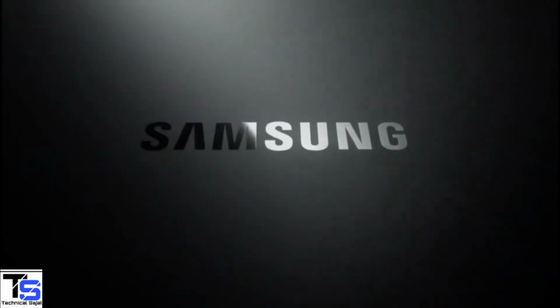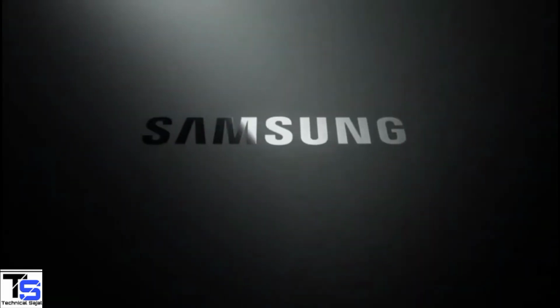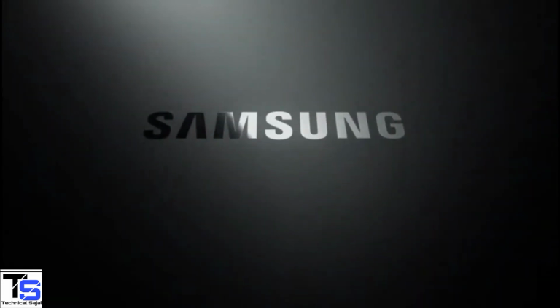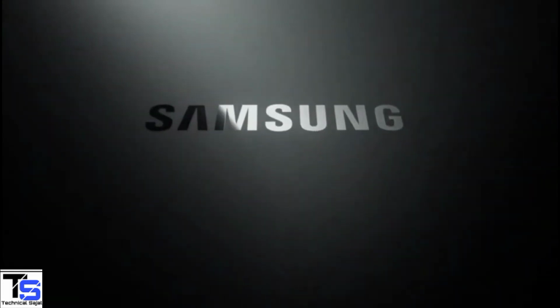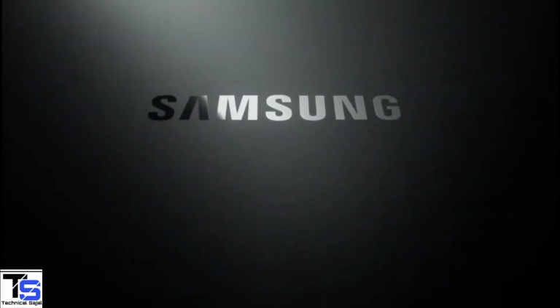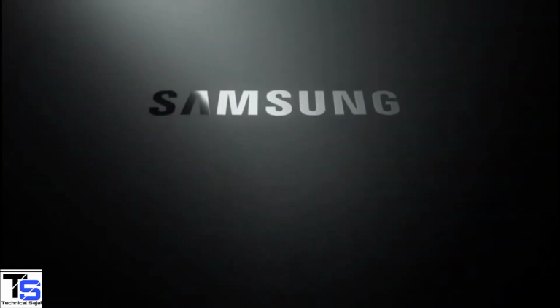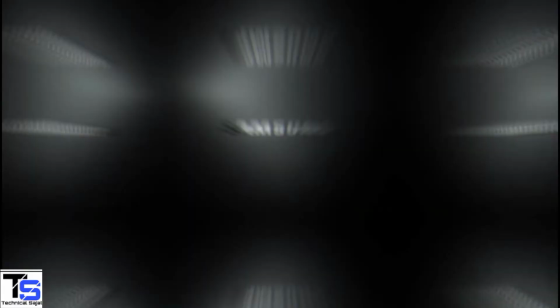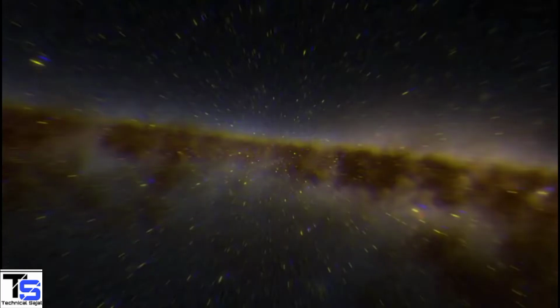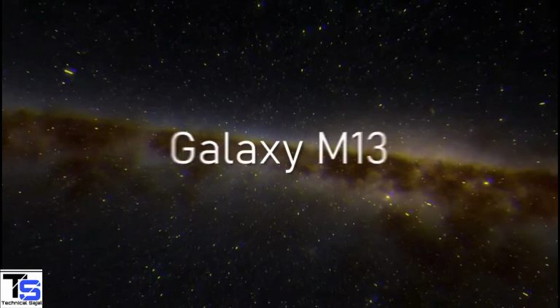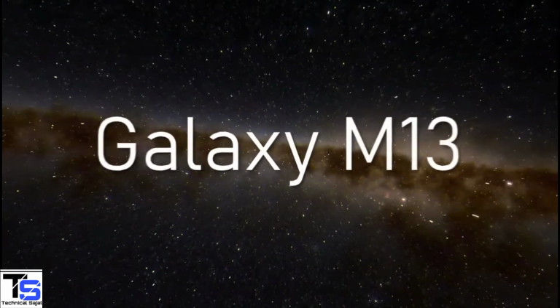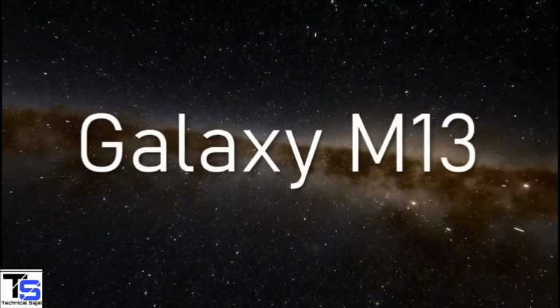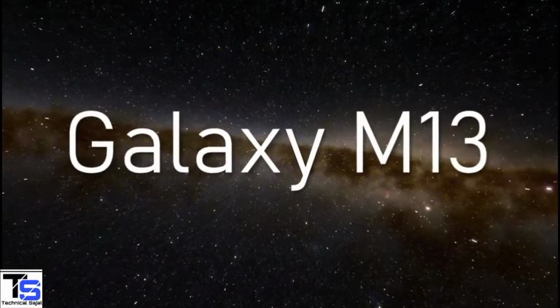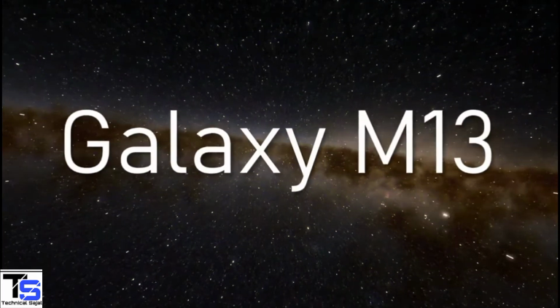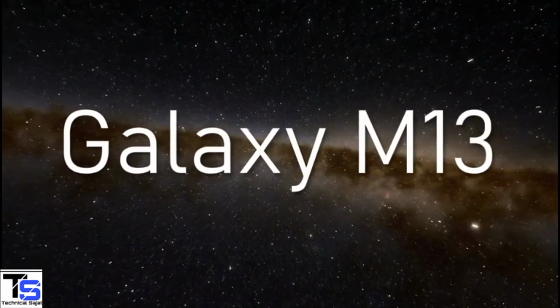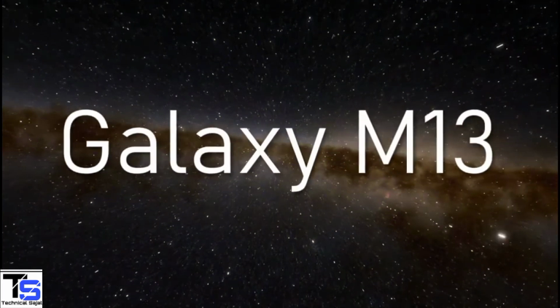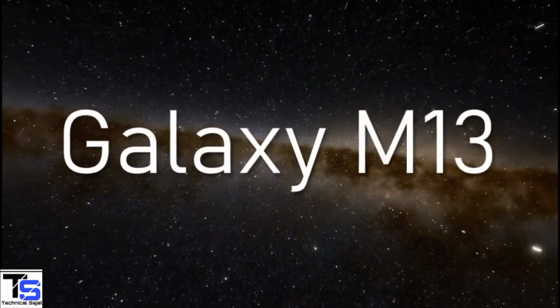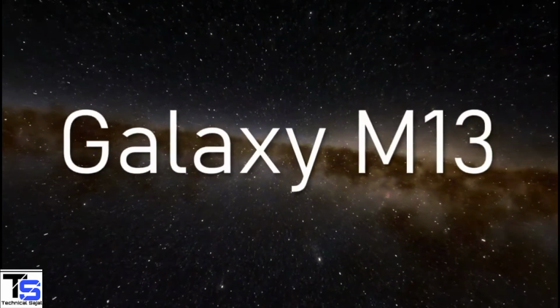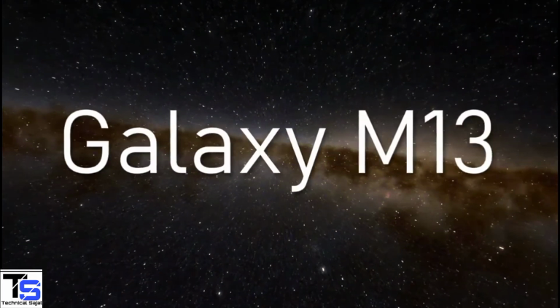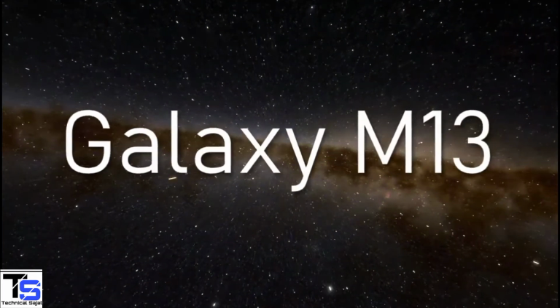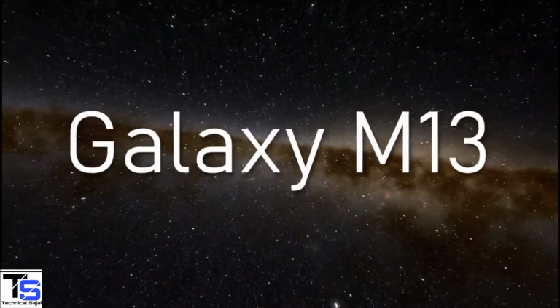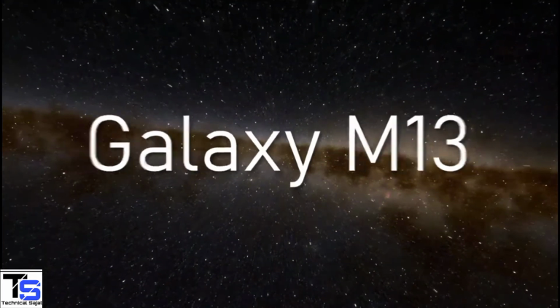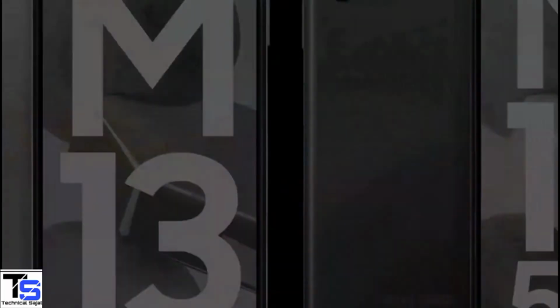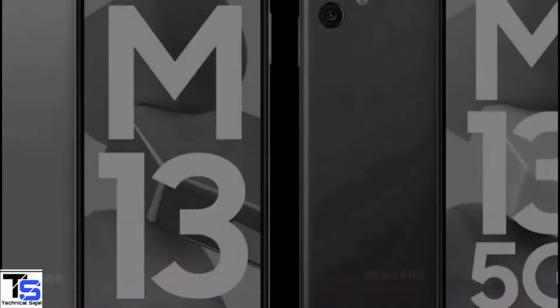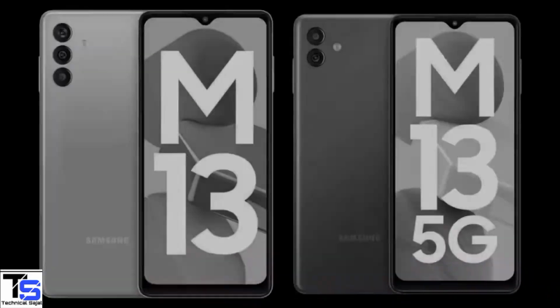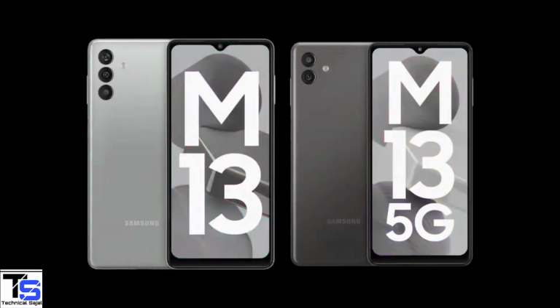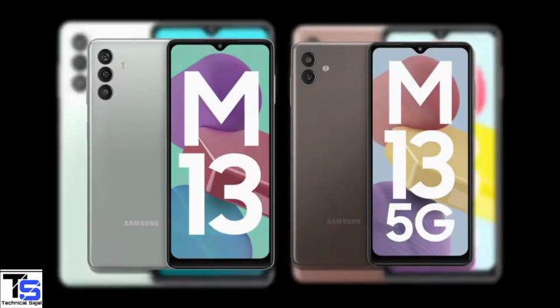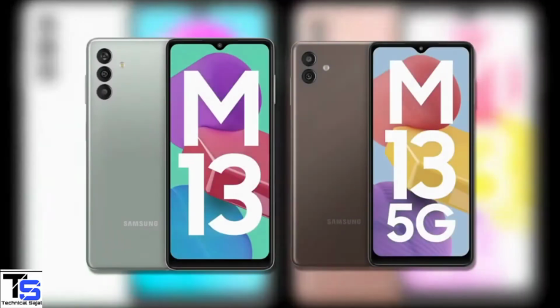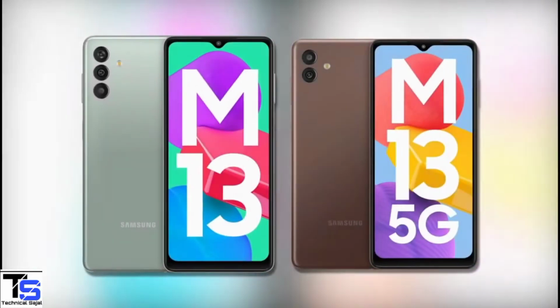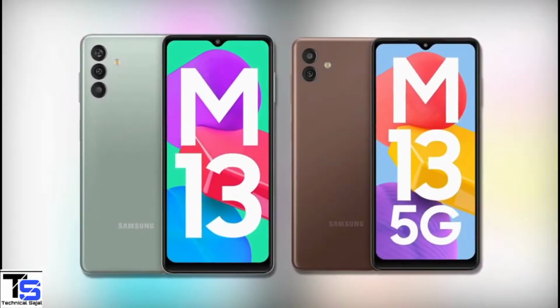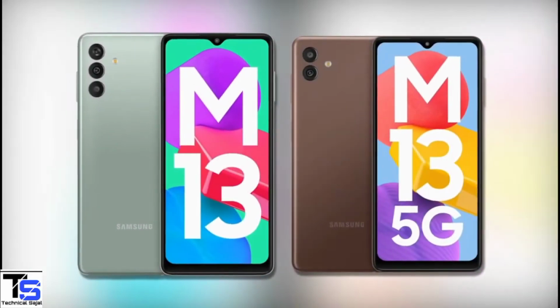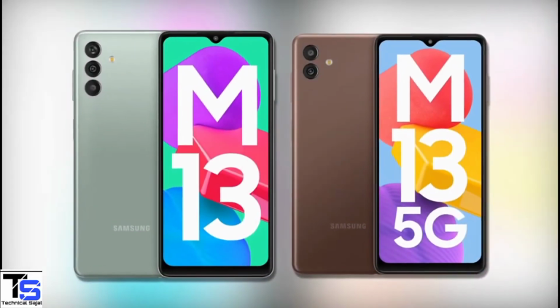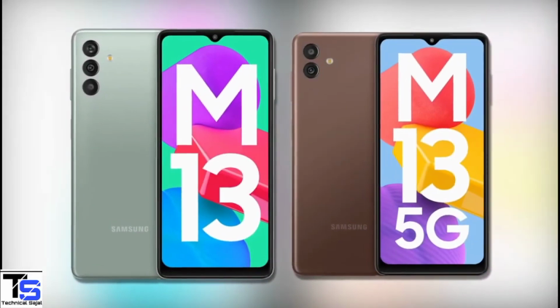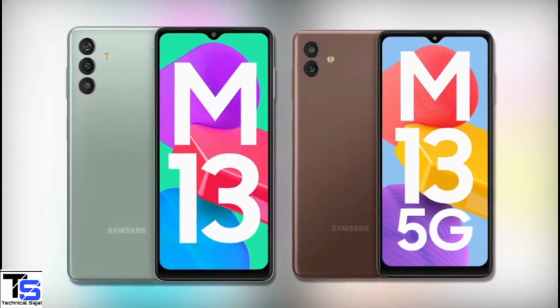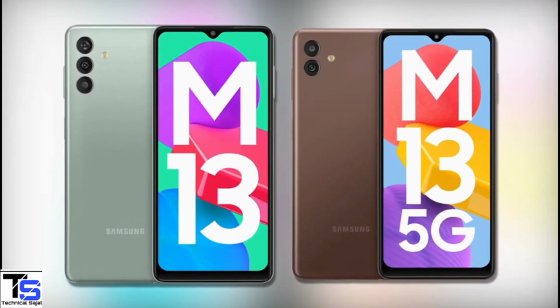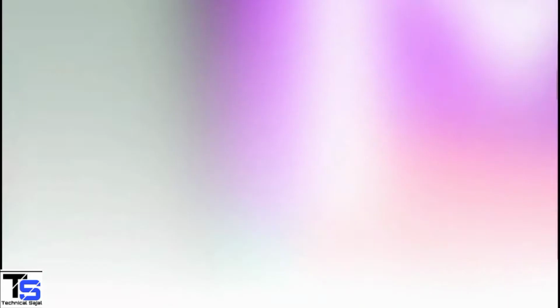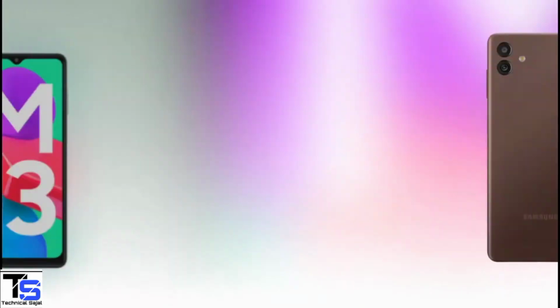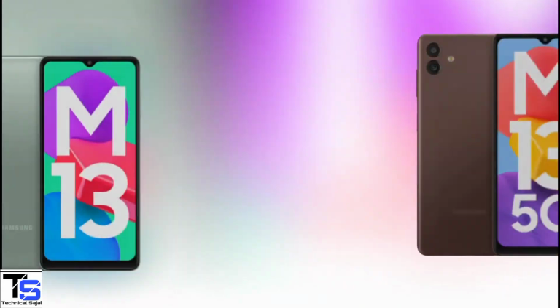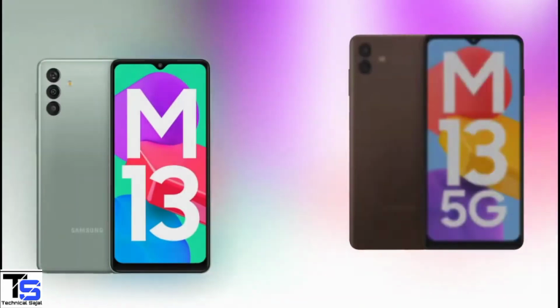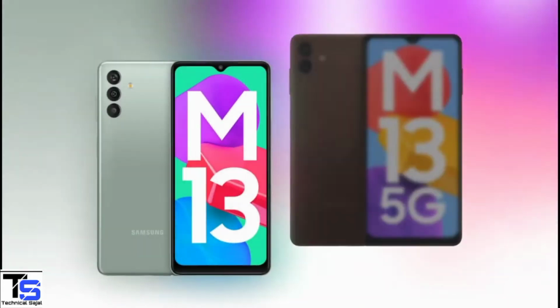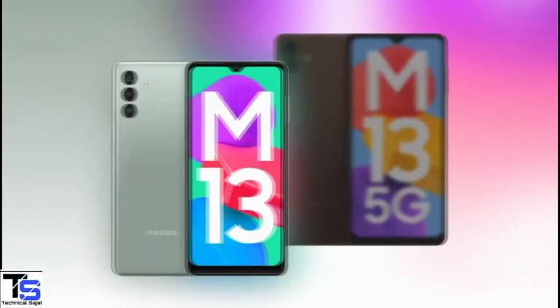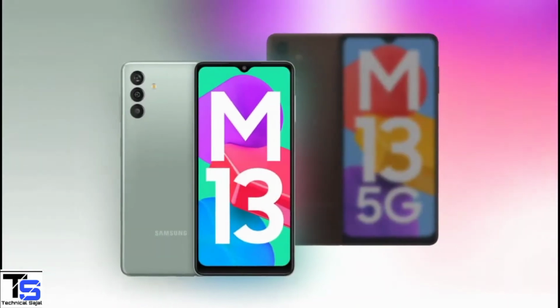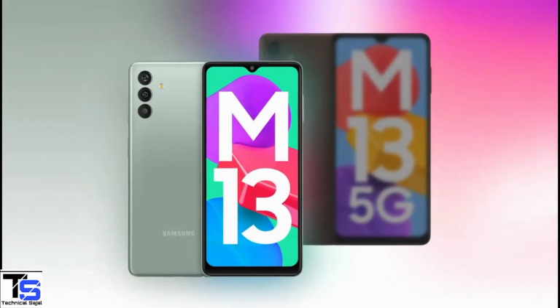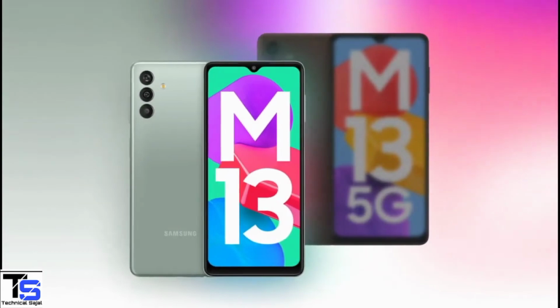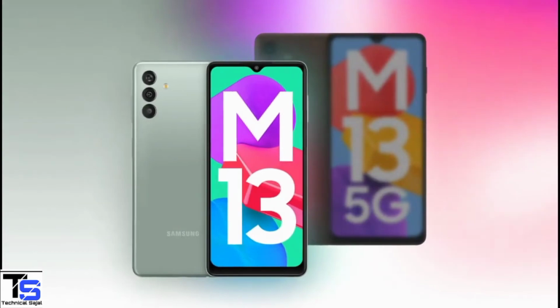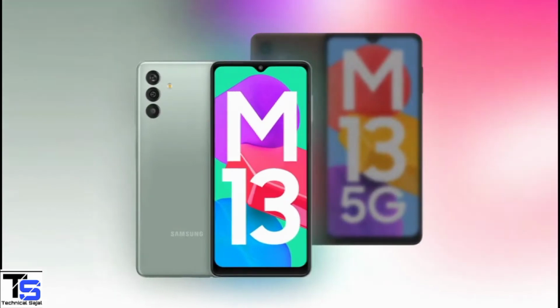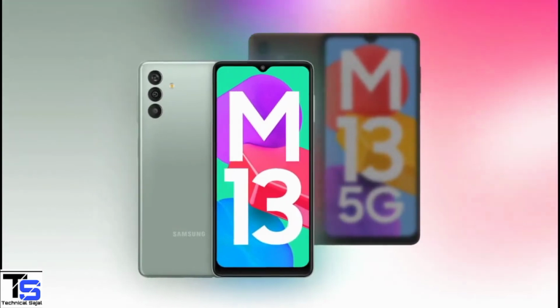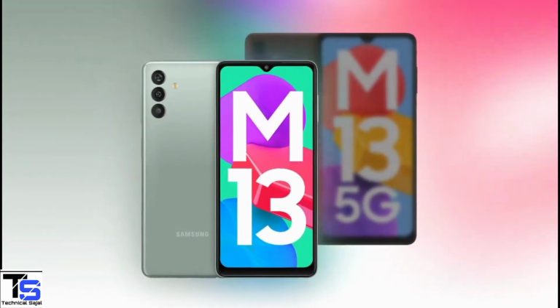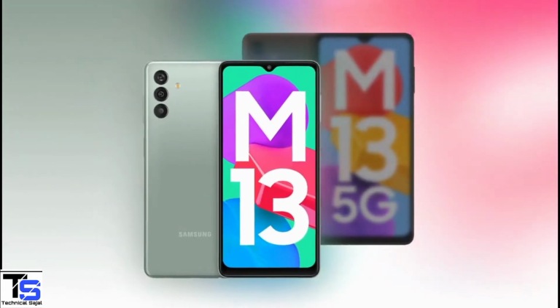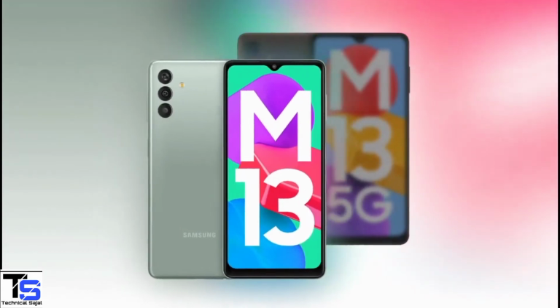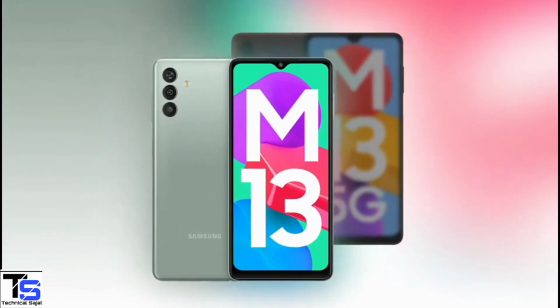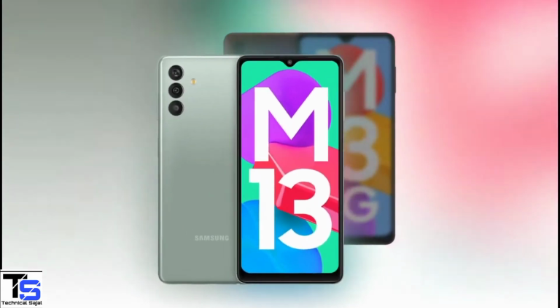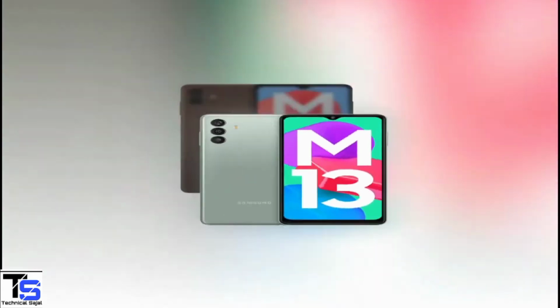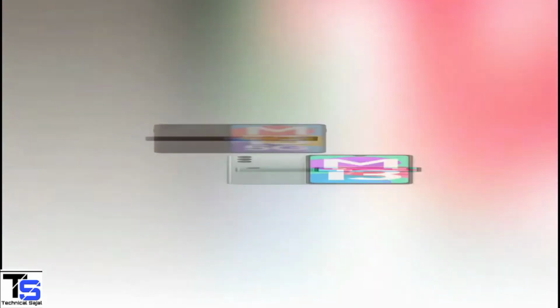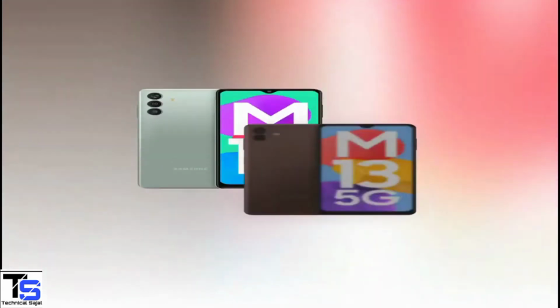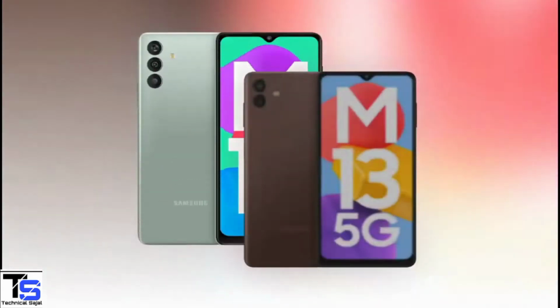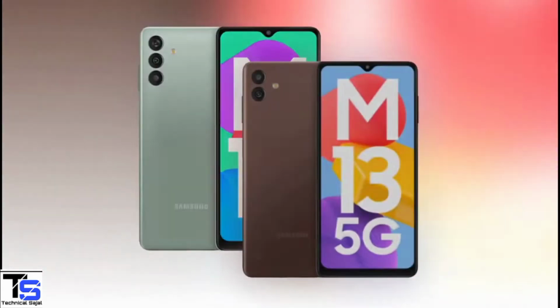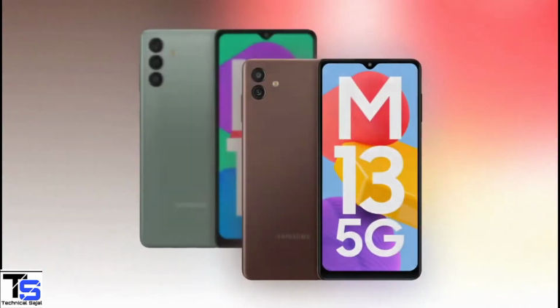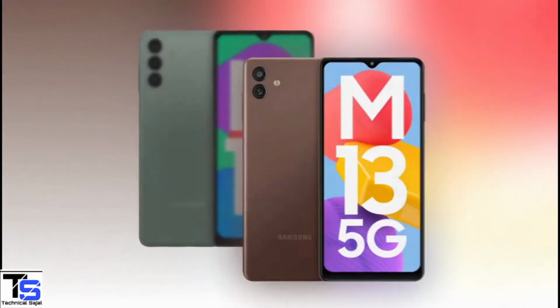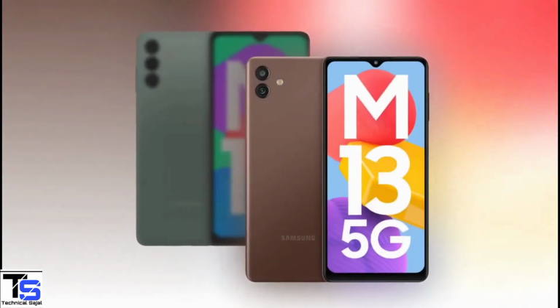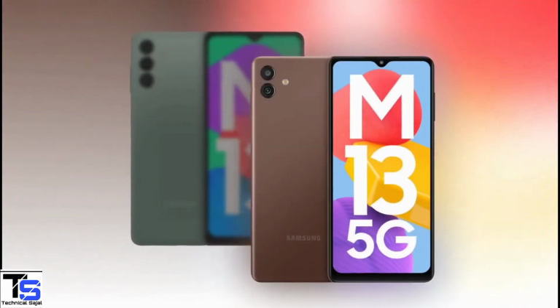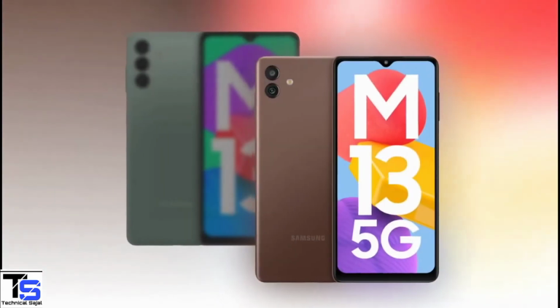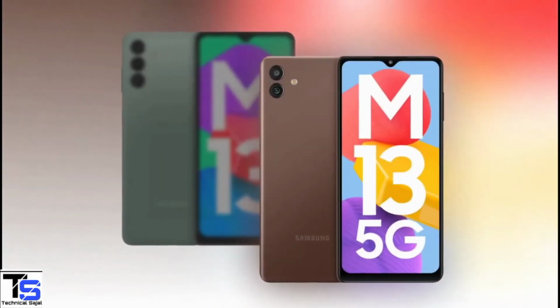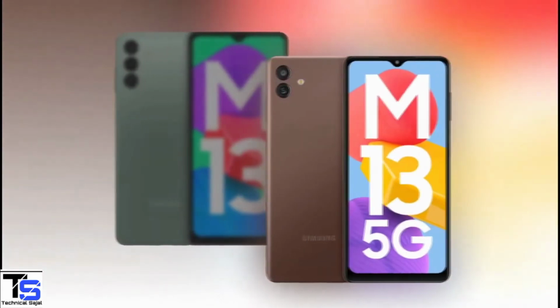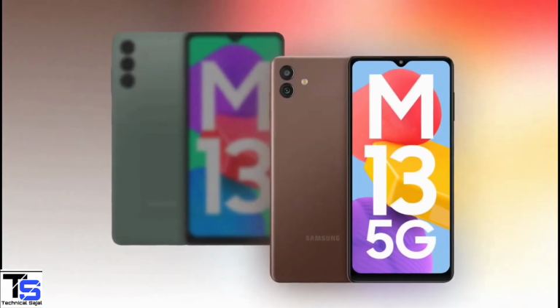Samsung has launched the Galaxy M13 smartphone in both 4G and 5G versions, and both of these devices are quite different in terms of design and specifications.